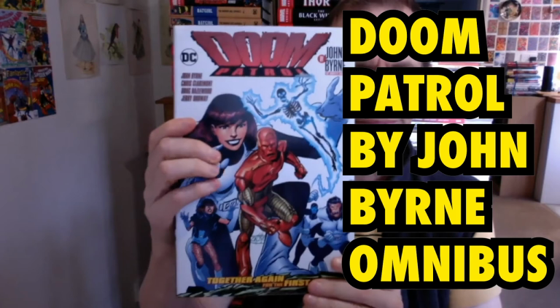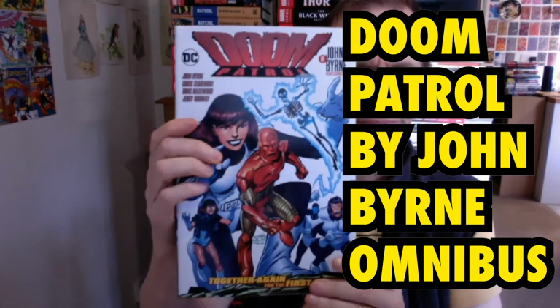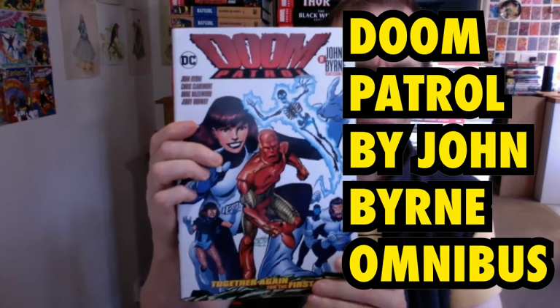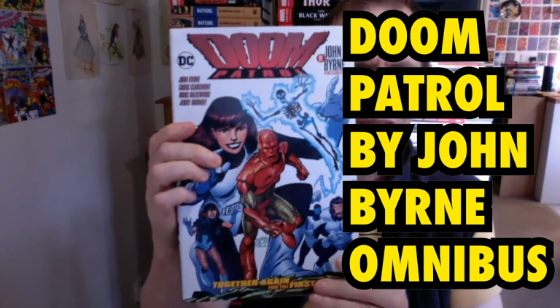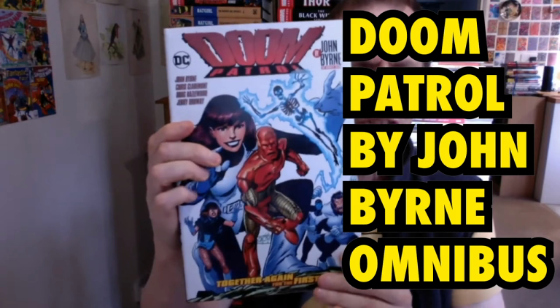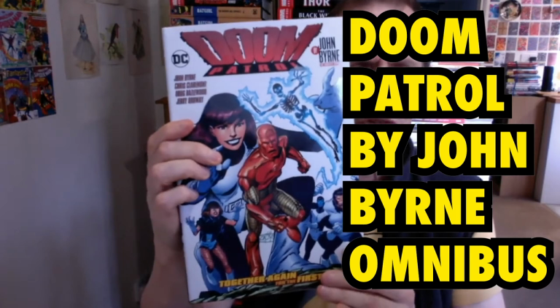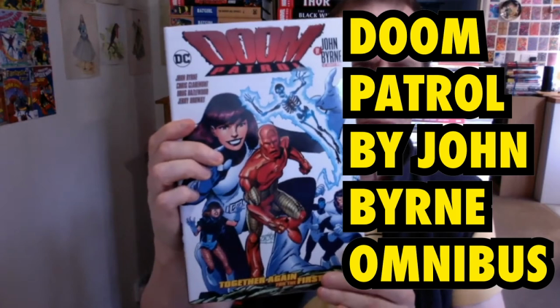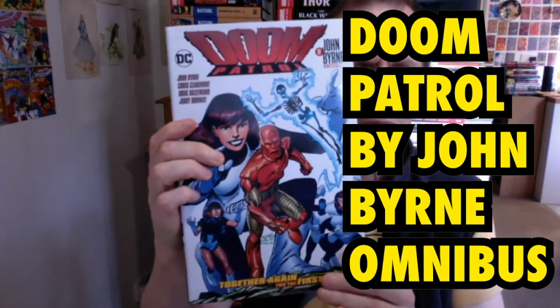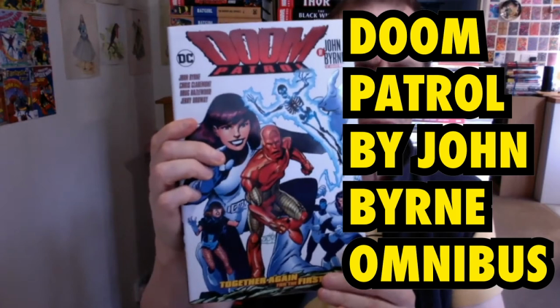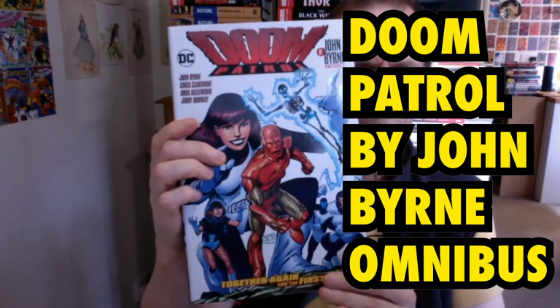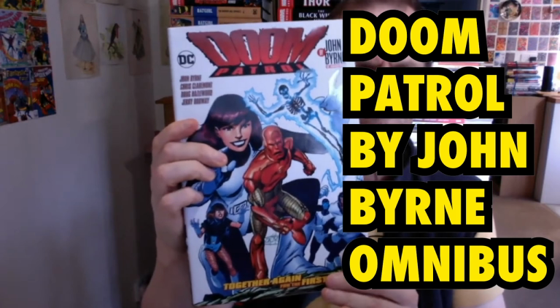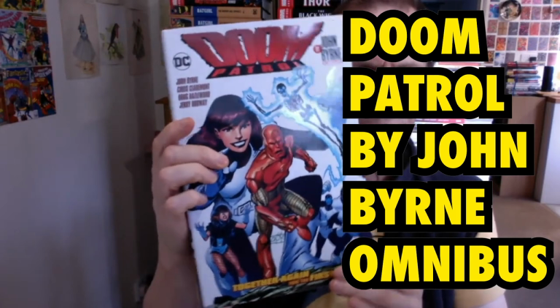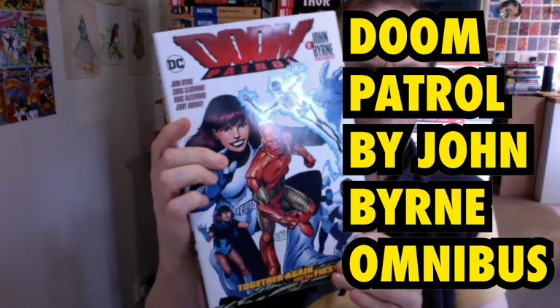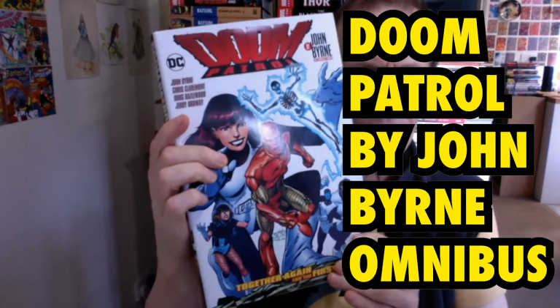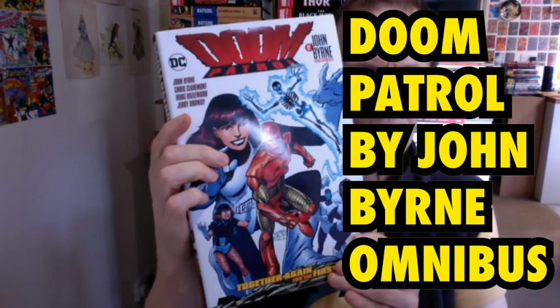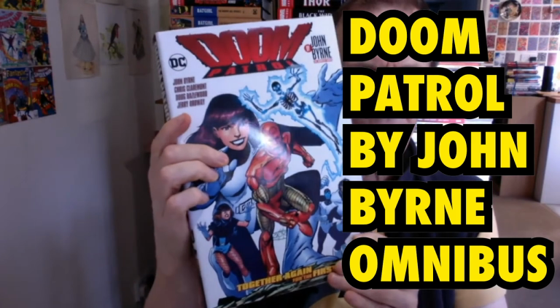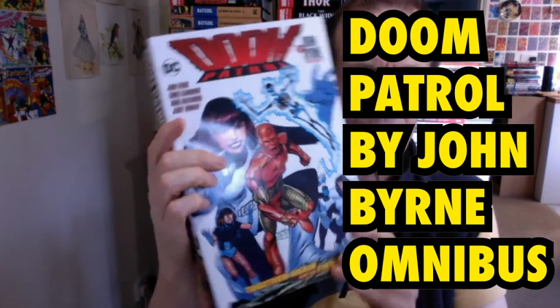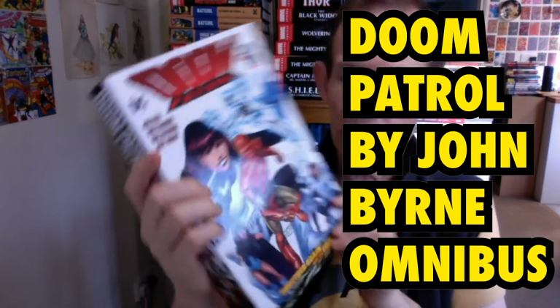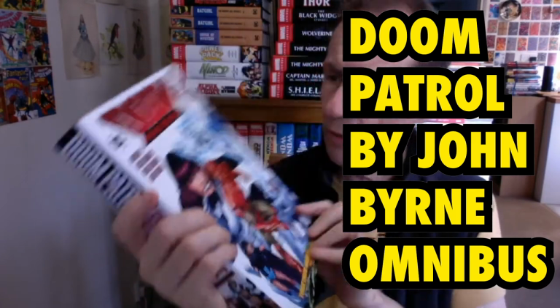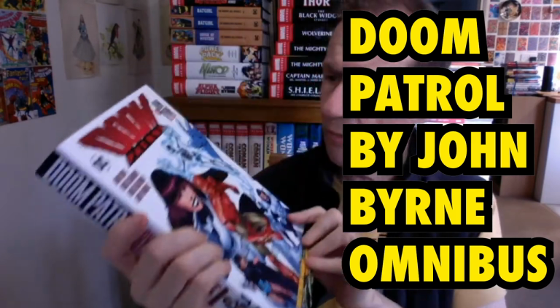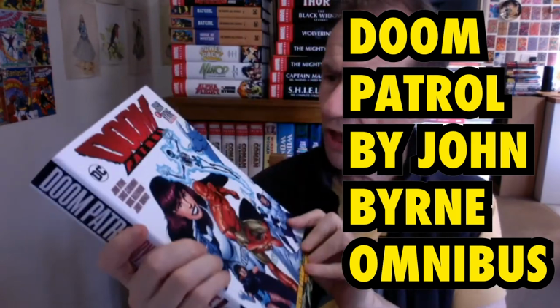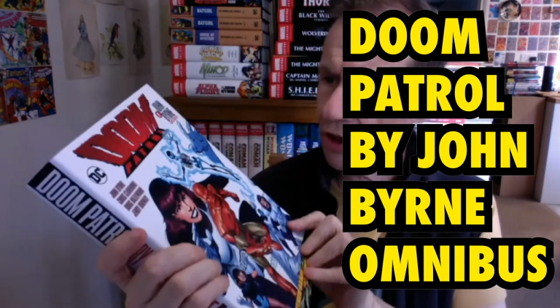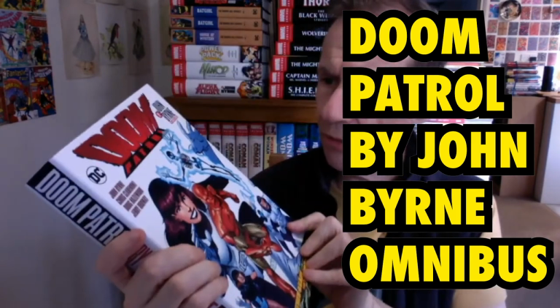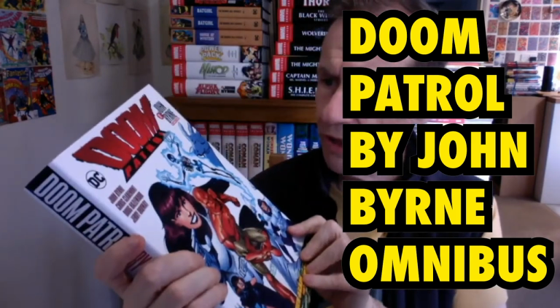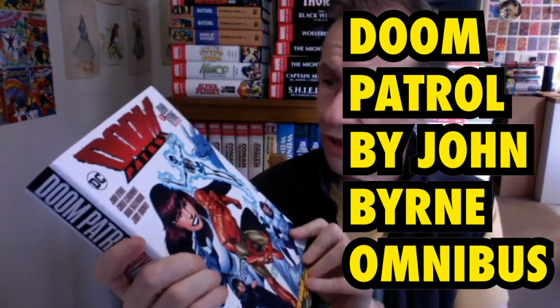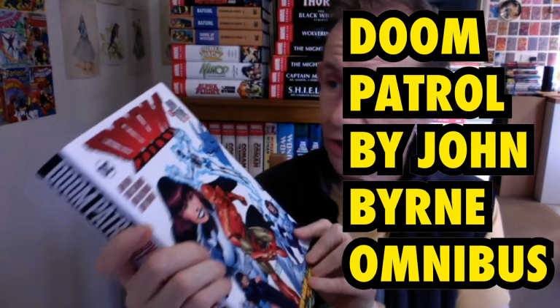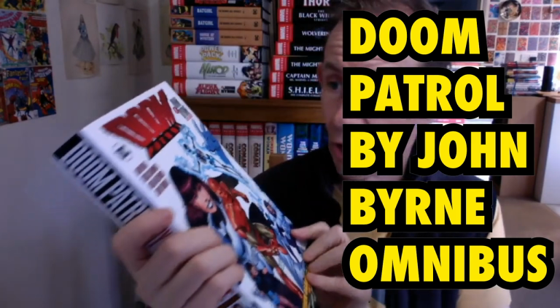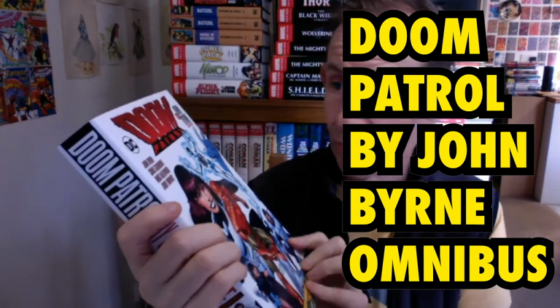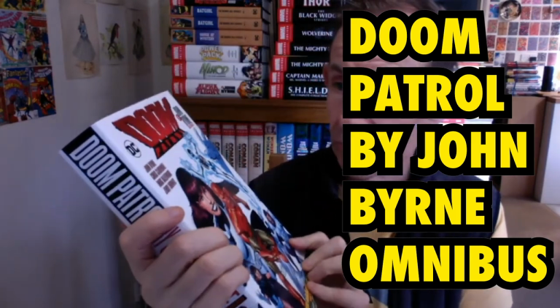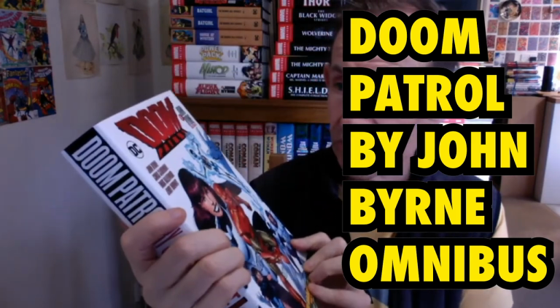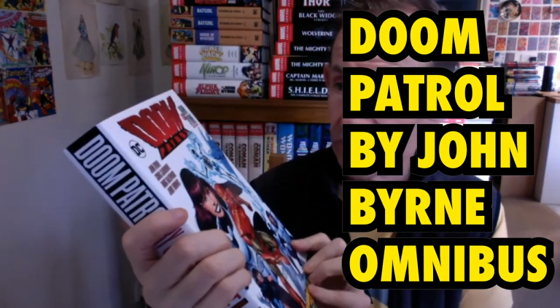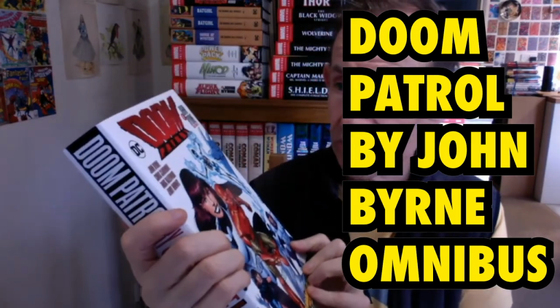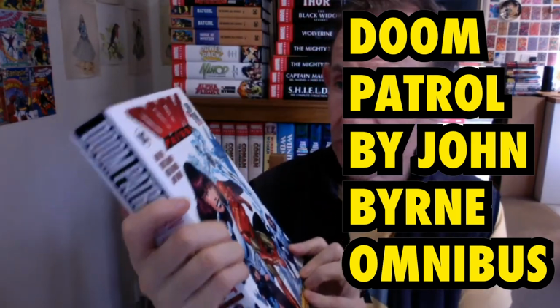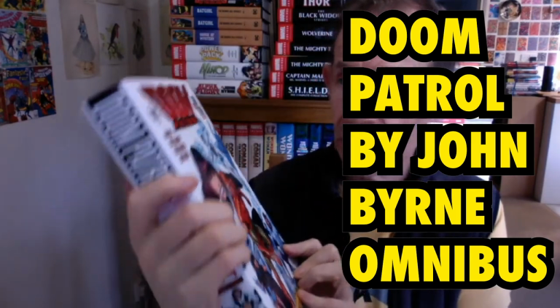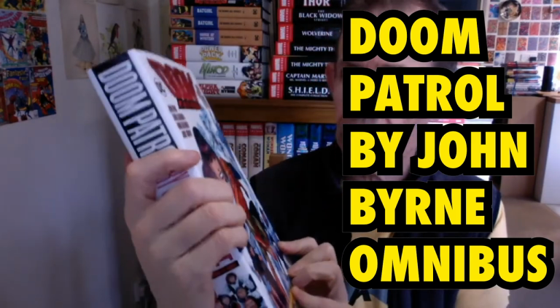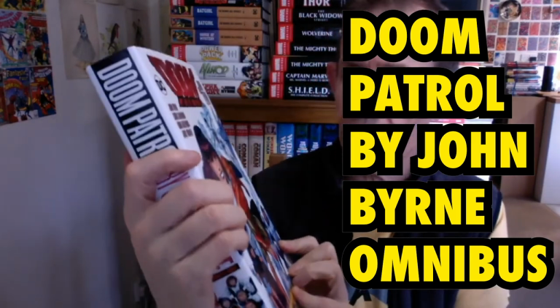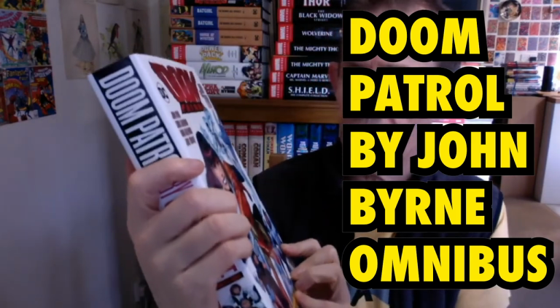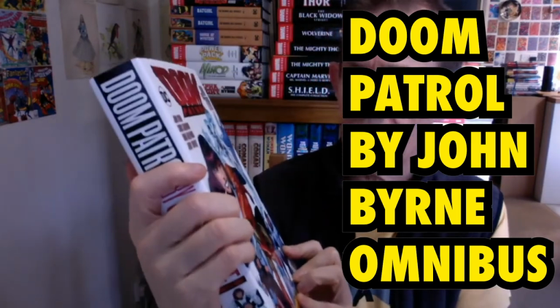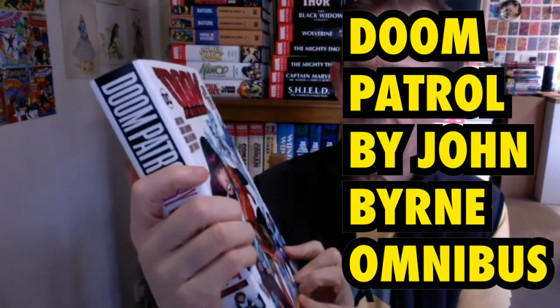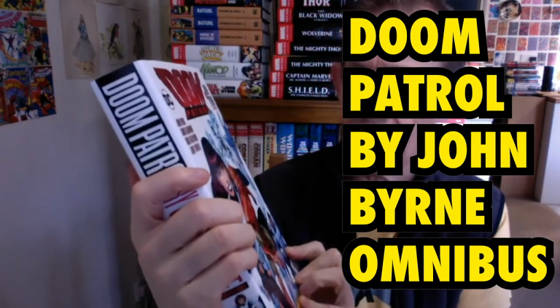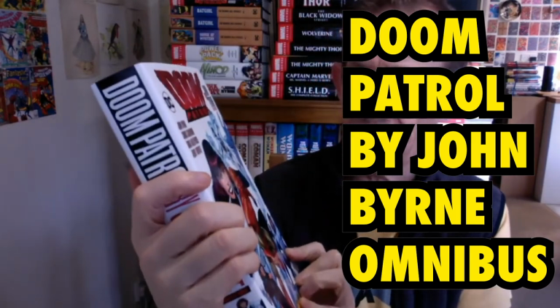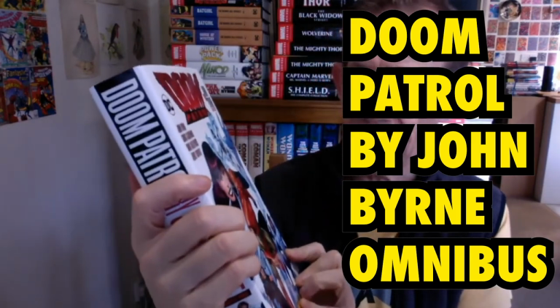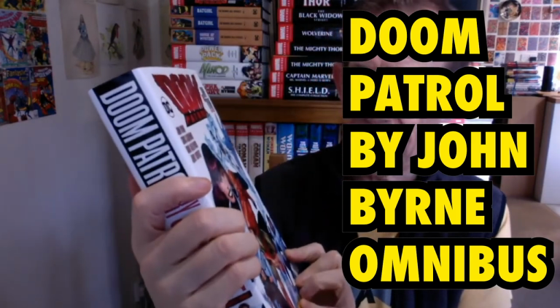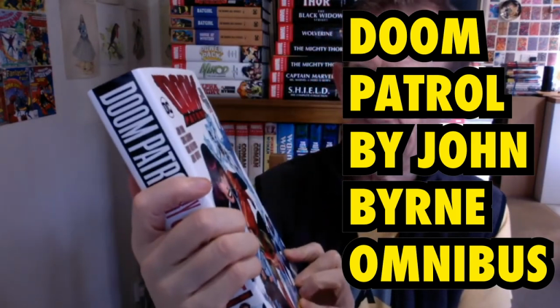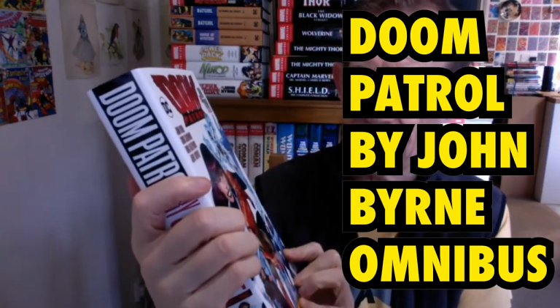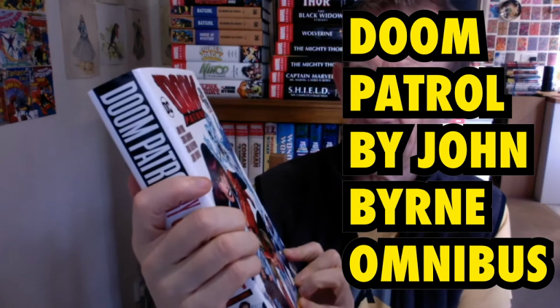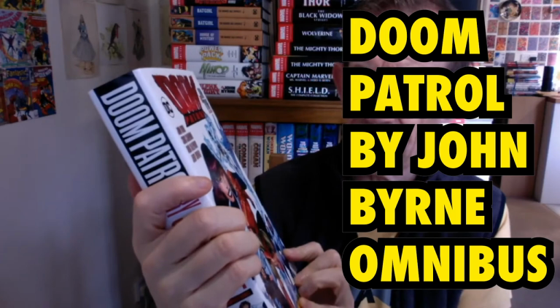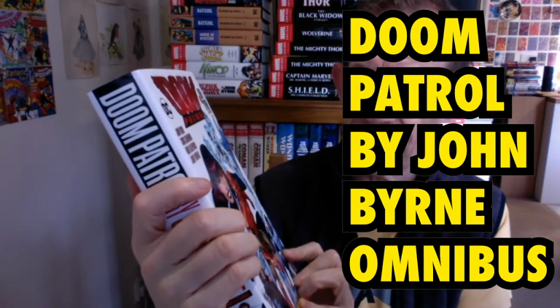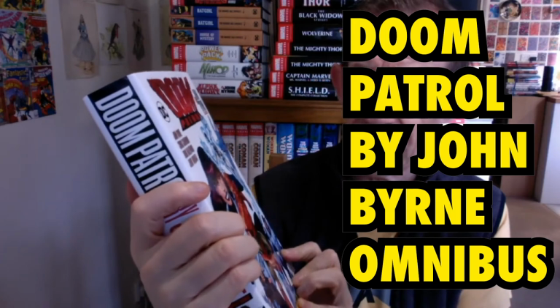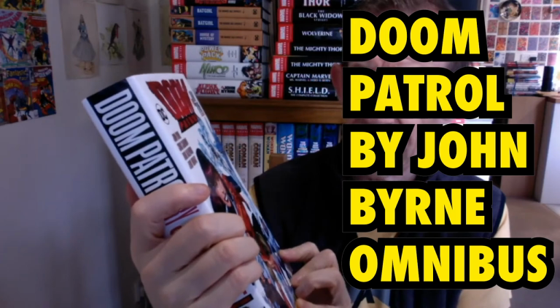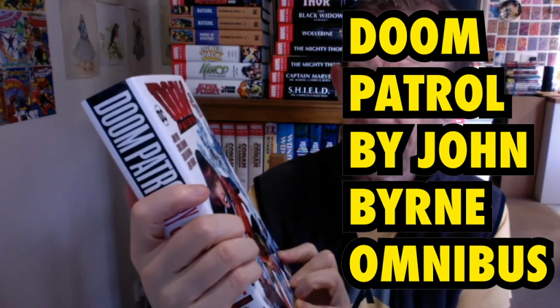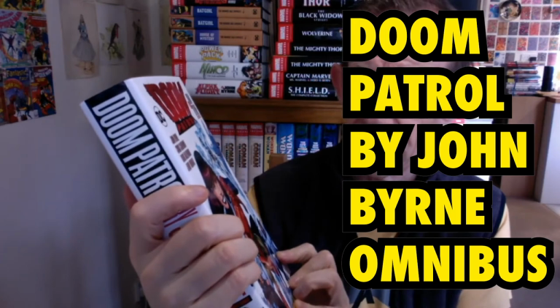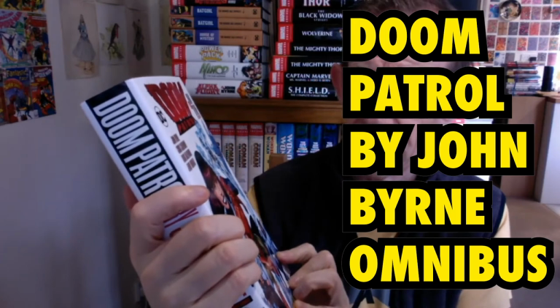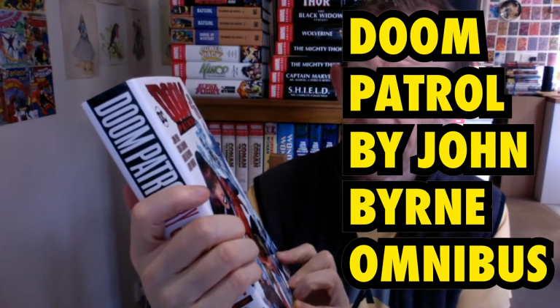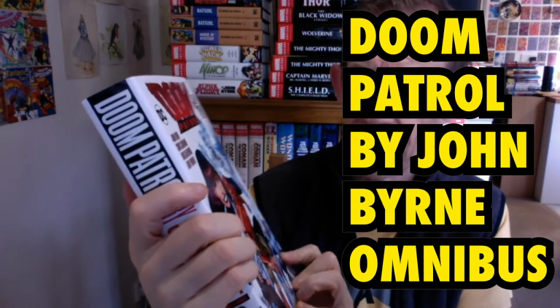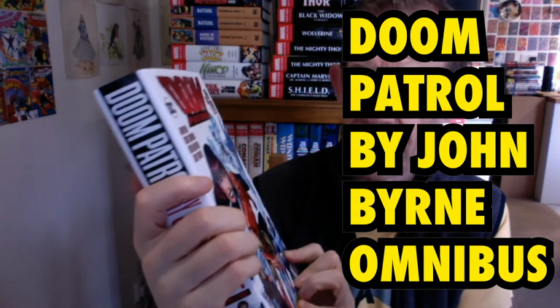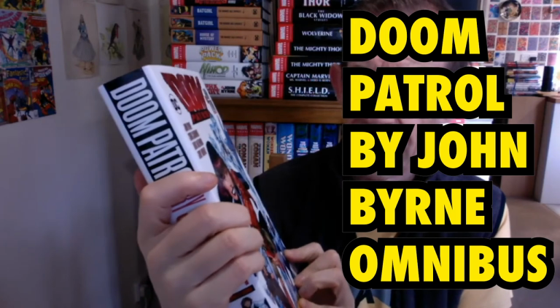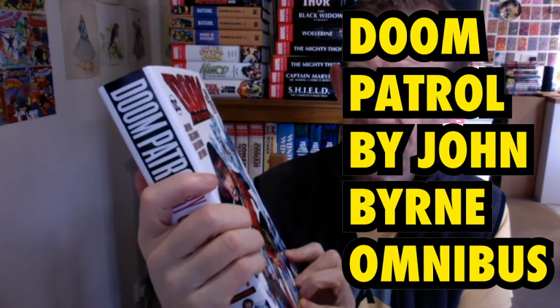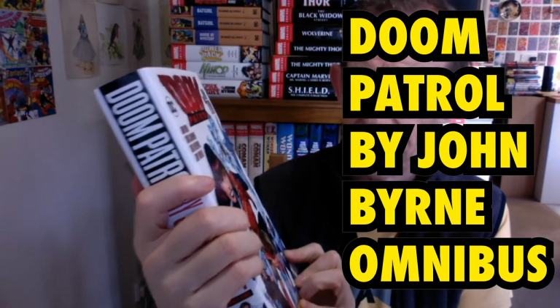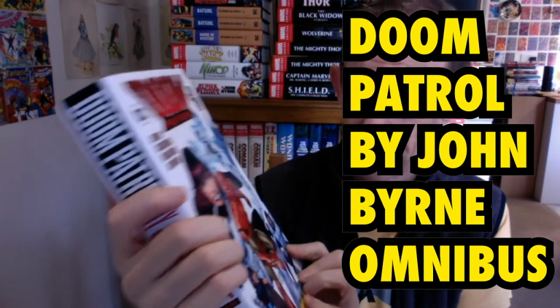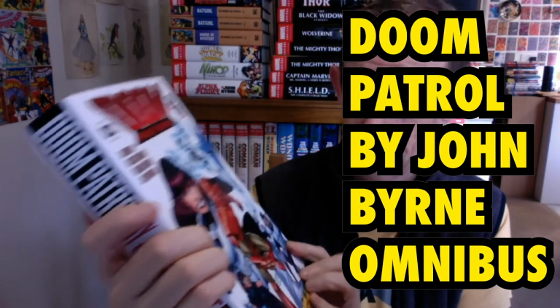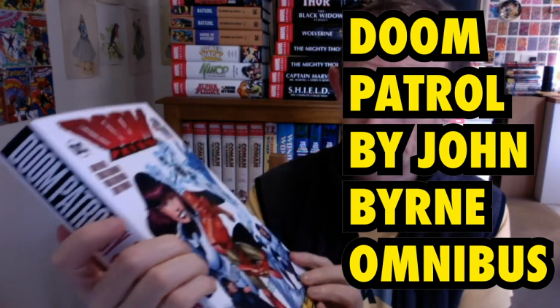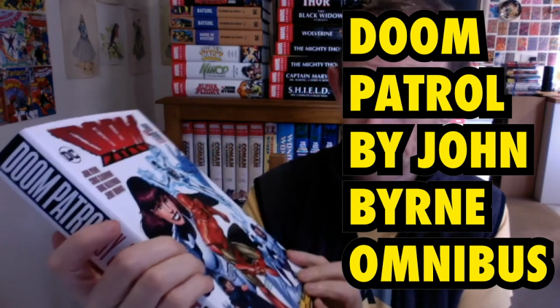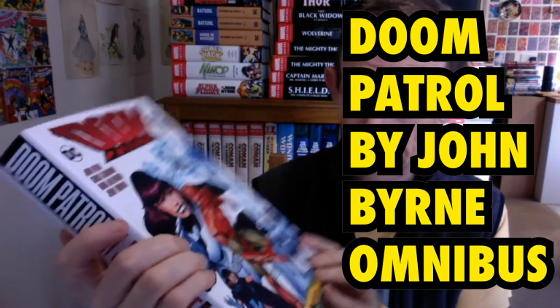This is a book review of Doomtroll by John Byrne, the omnibus edition. Creators include John Byrne, Chris Claremont, Doug Hazelwood, and Jerry Ordway.